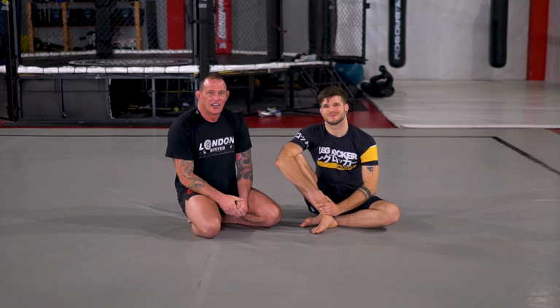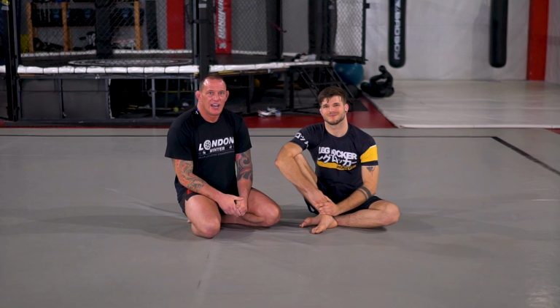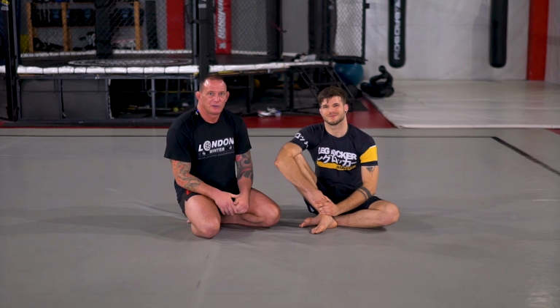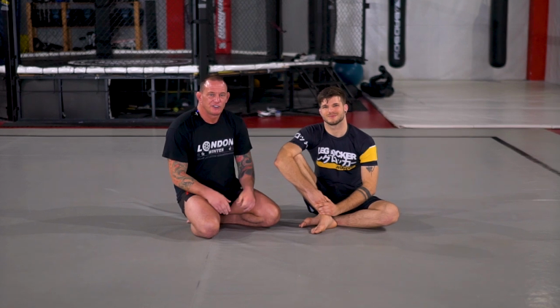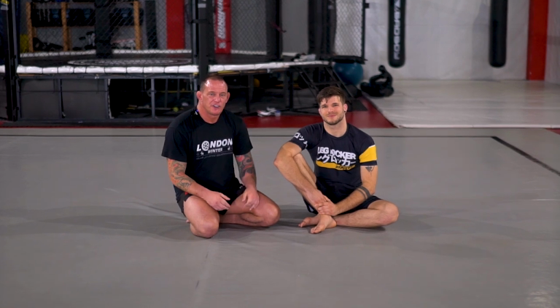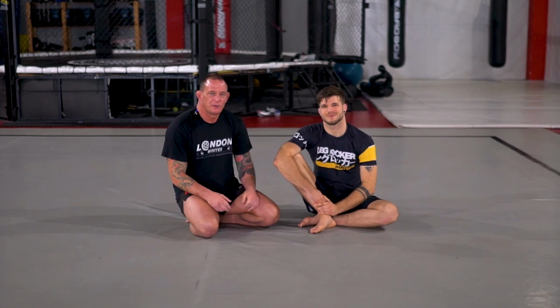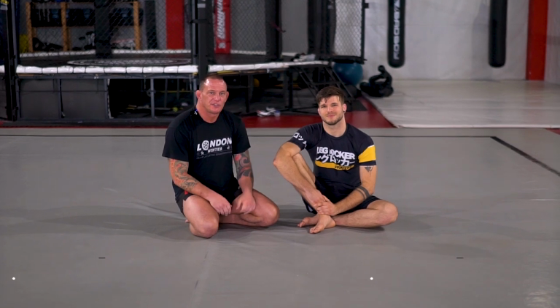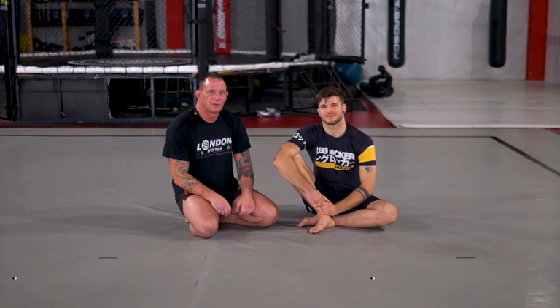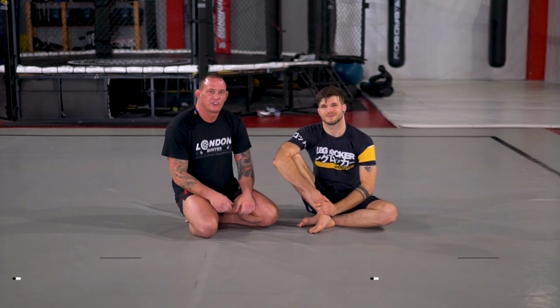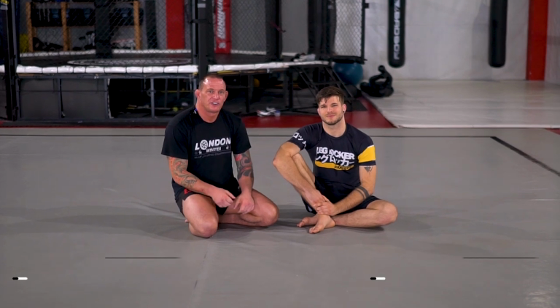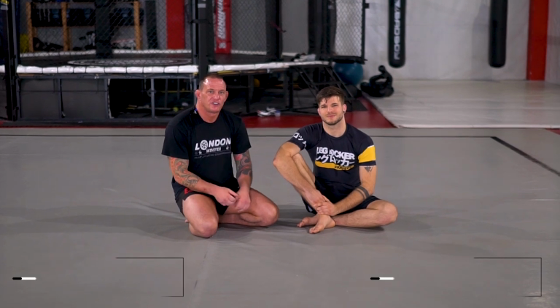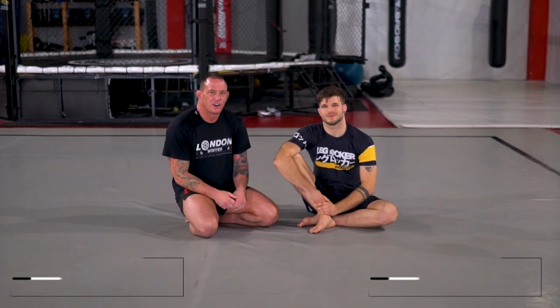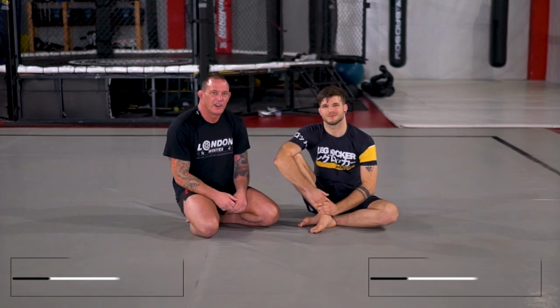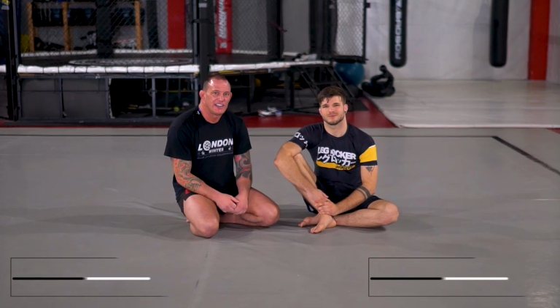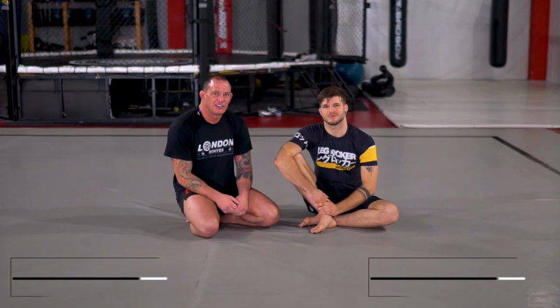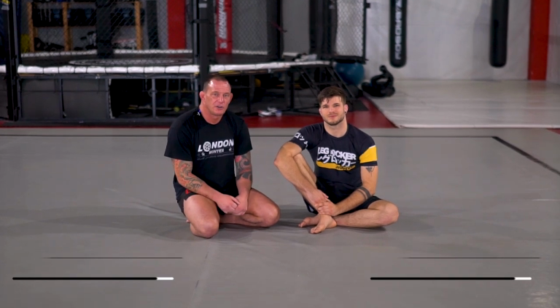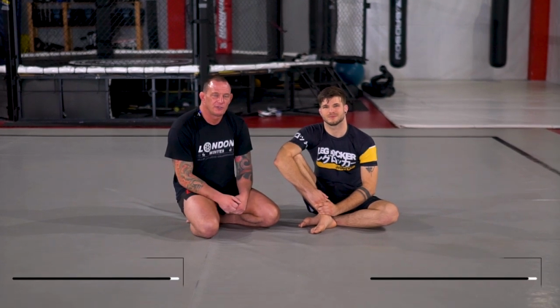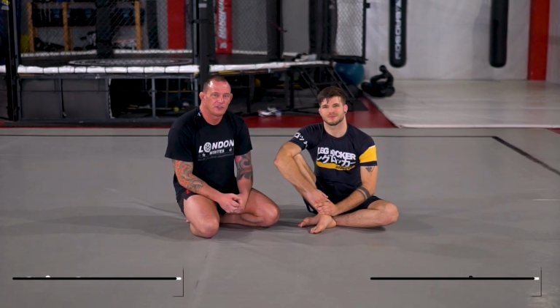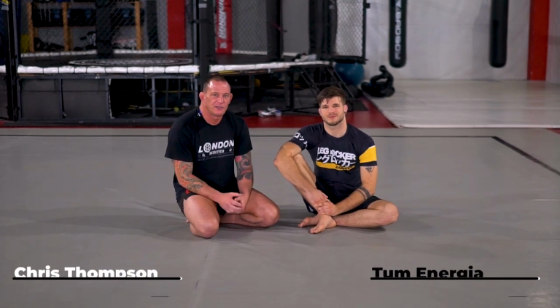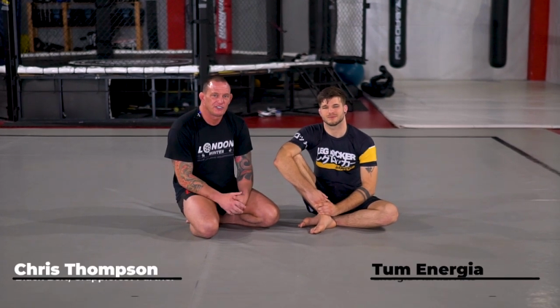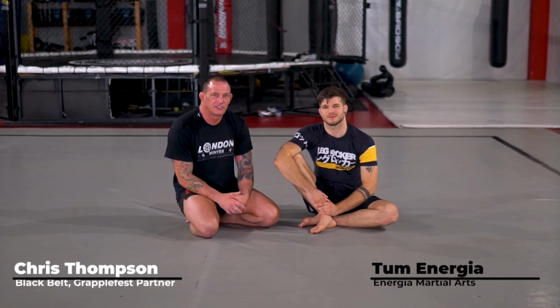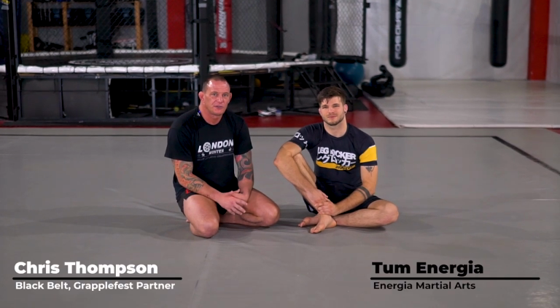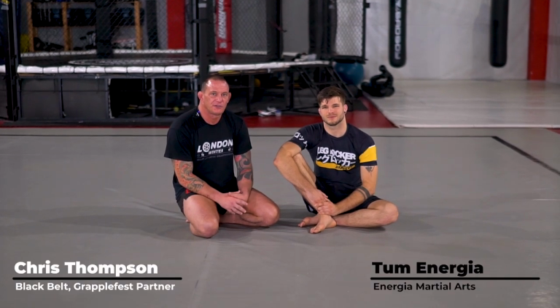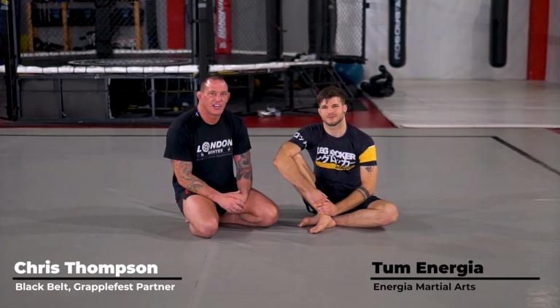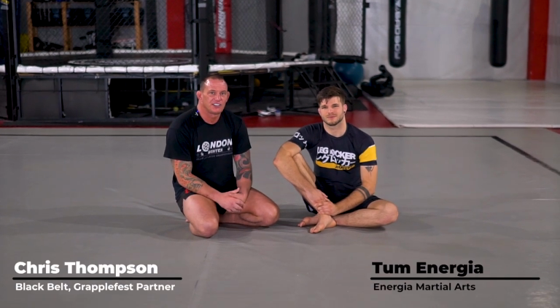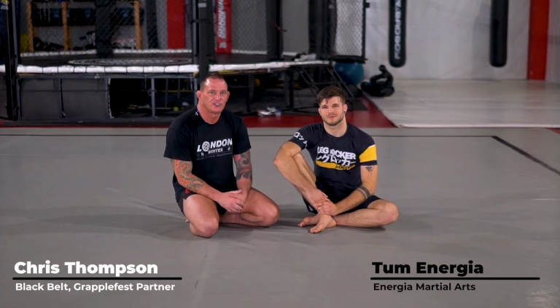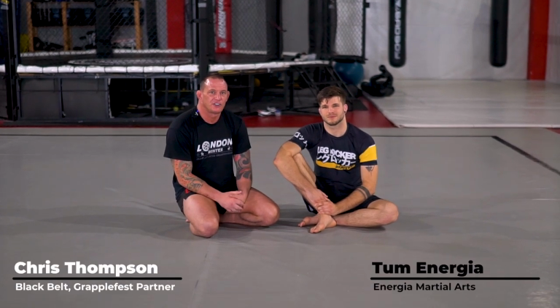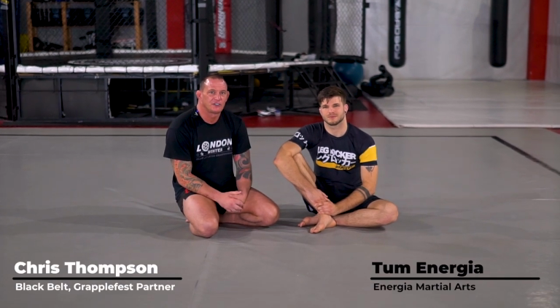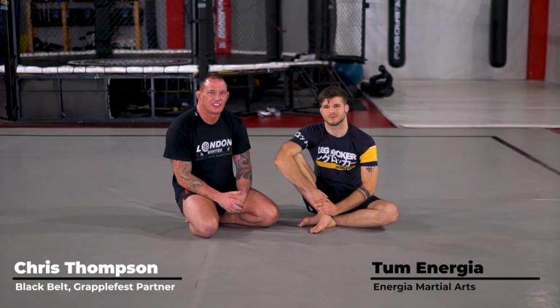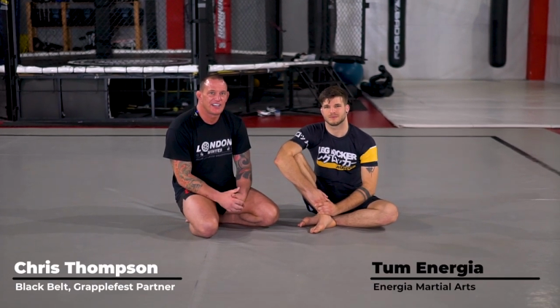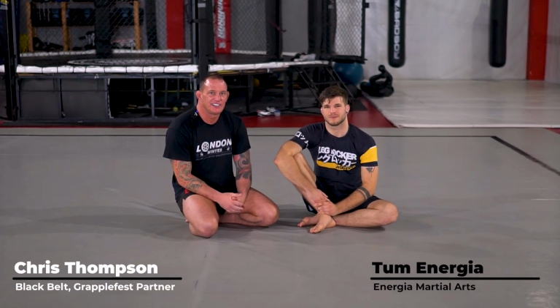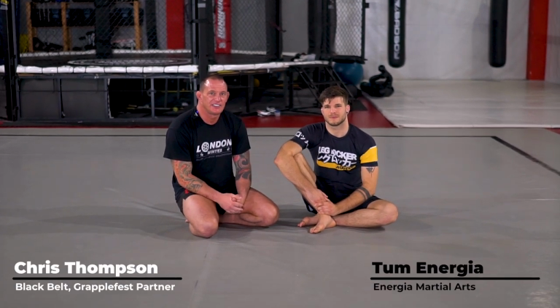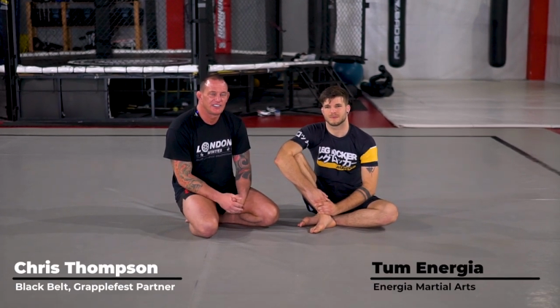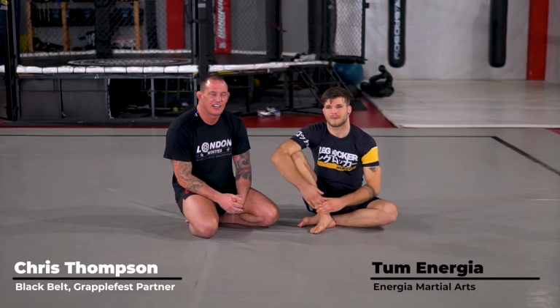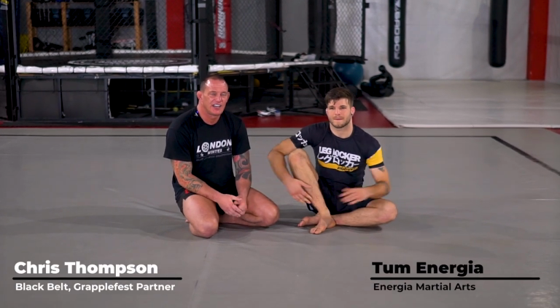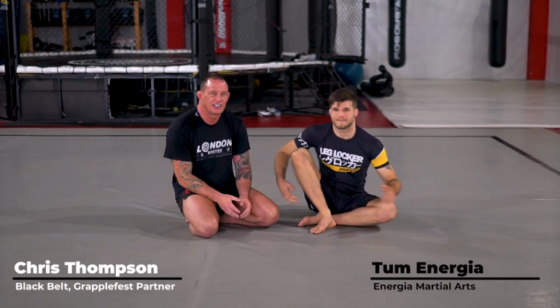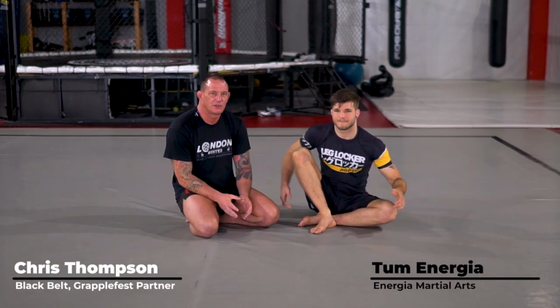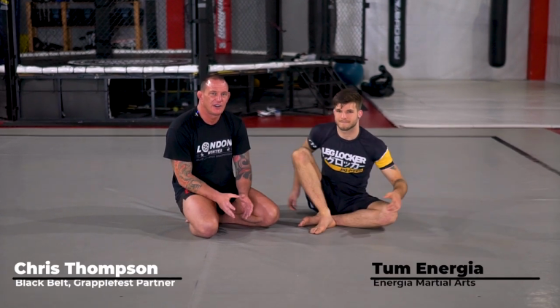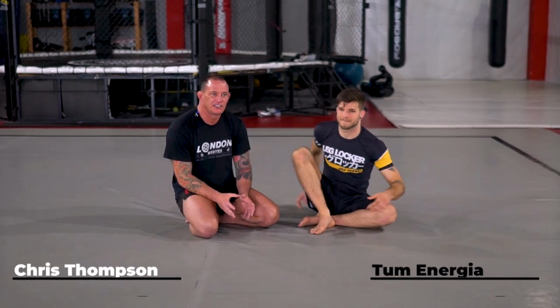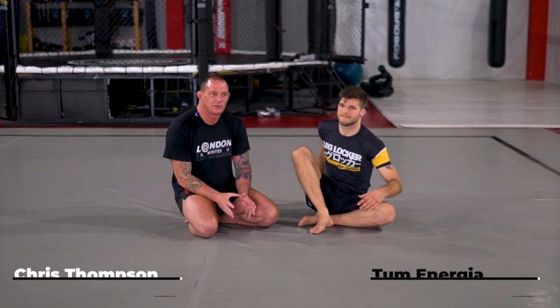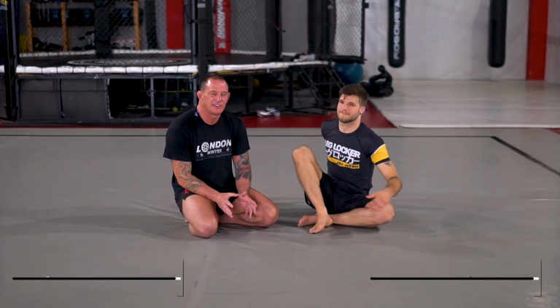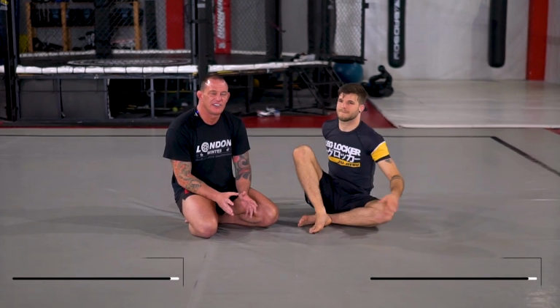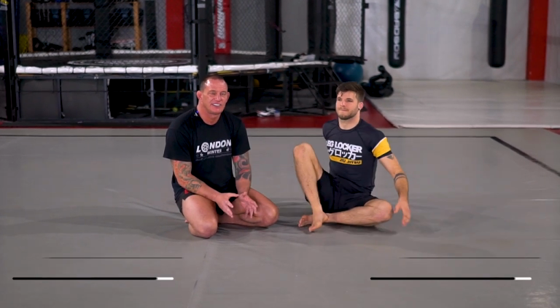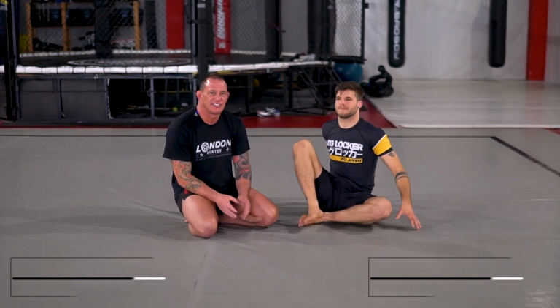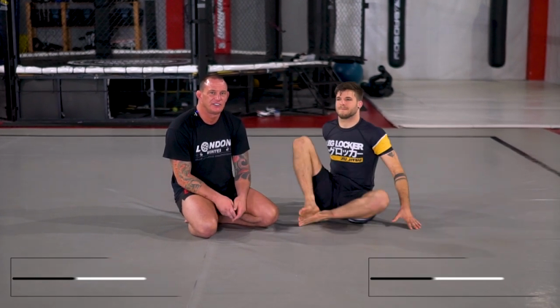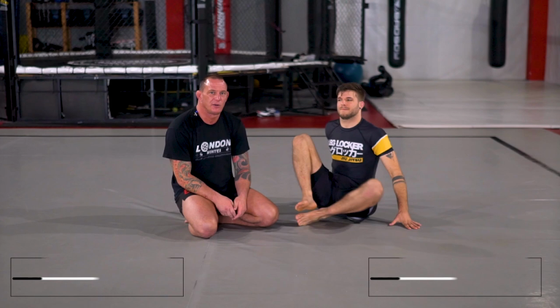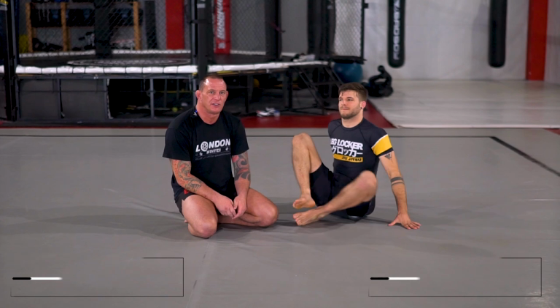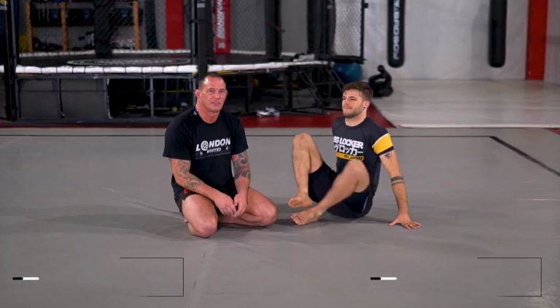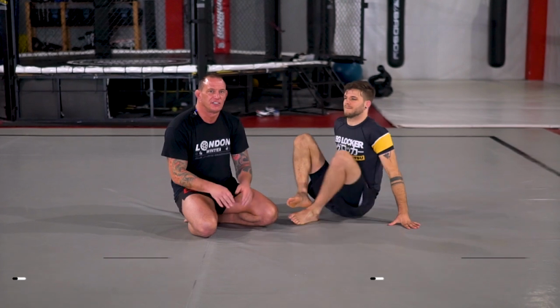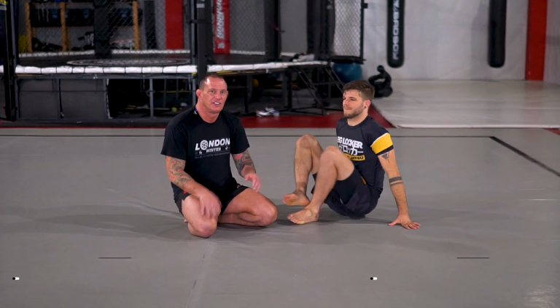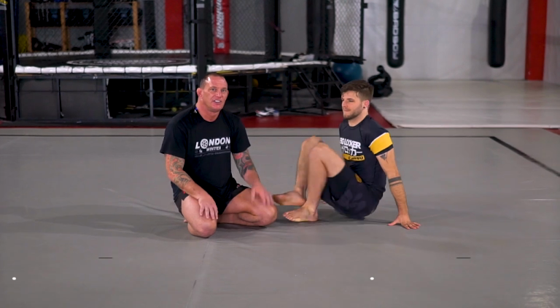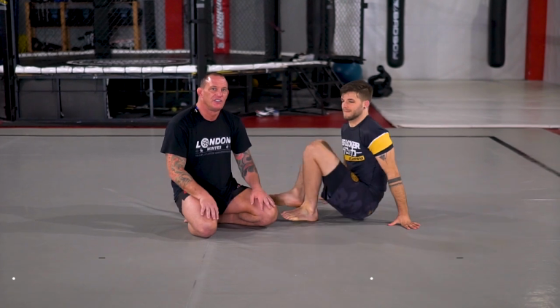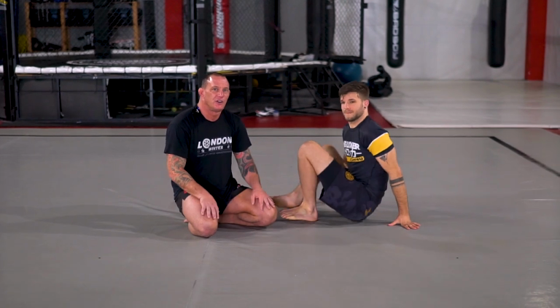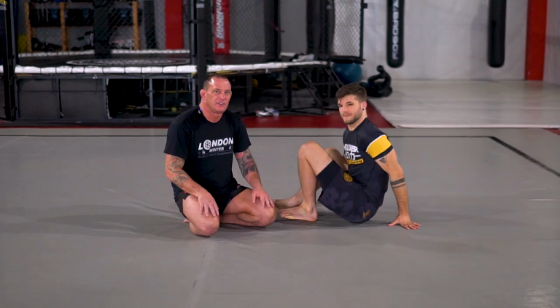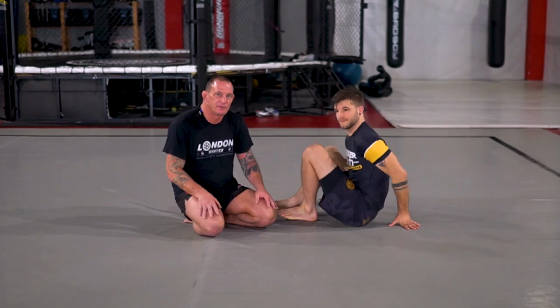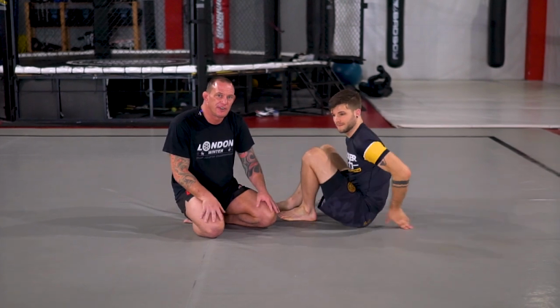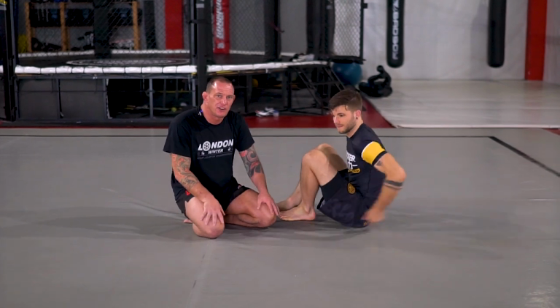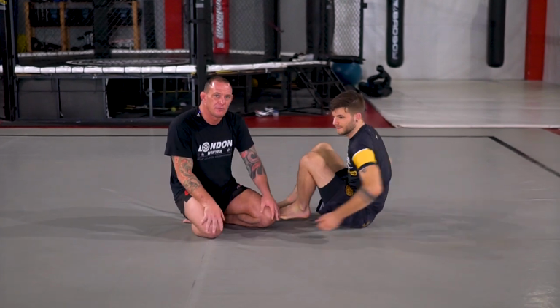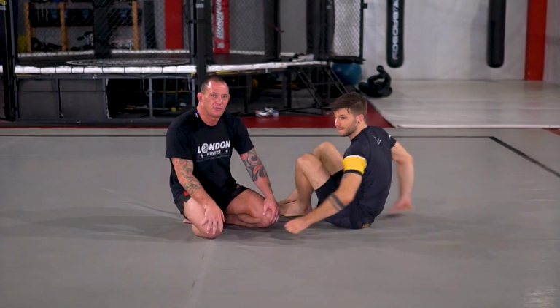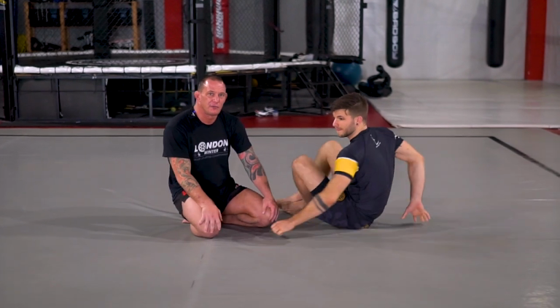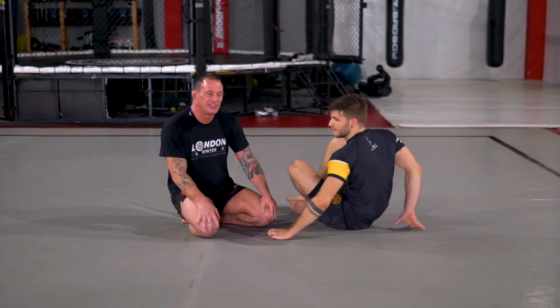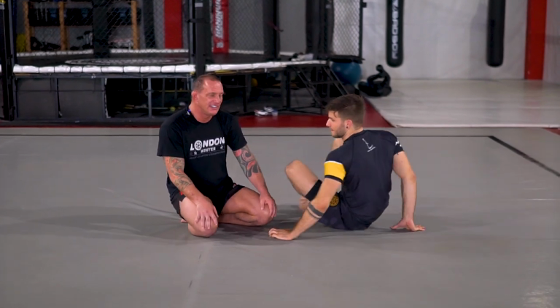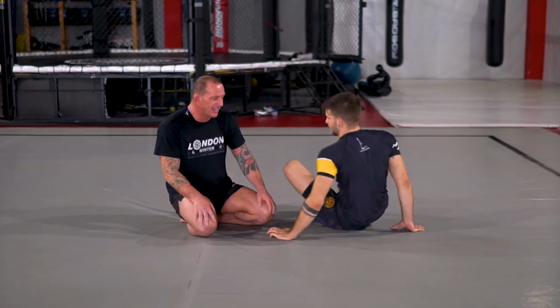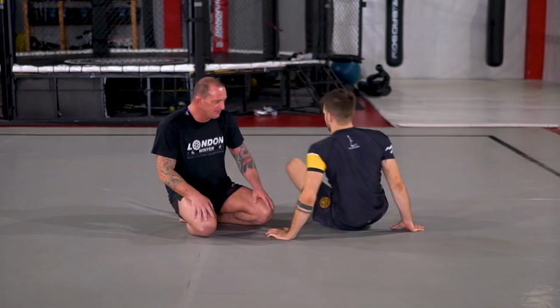Hi, I'm Chris Thompson. I'm just going to show a couple of submissions from side control today — quite quick, nice, easy ones. Hopefully you can pick them up and put them in your game.